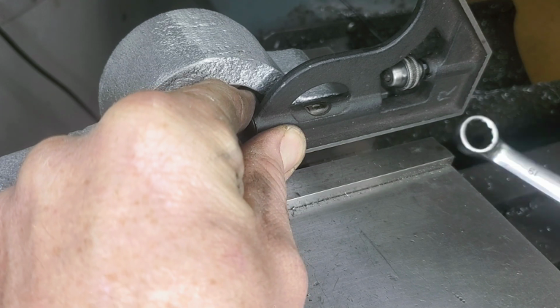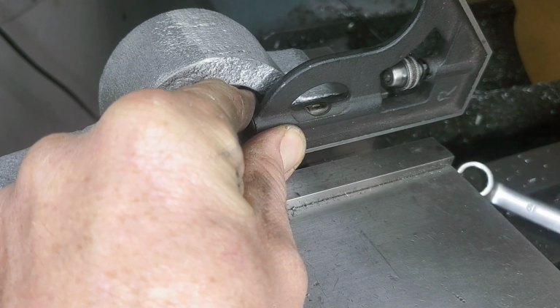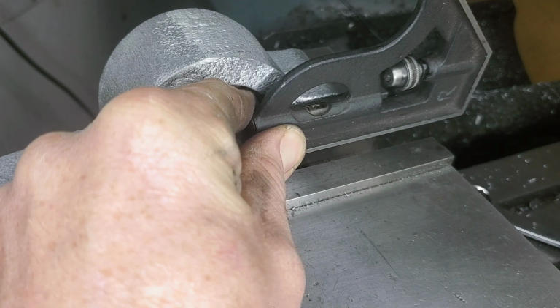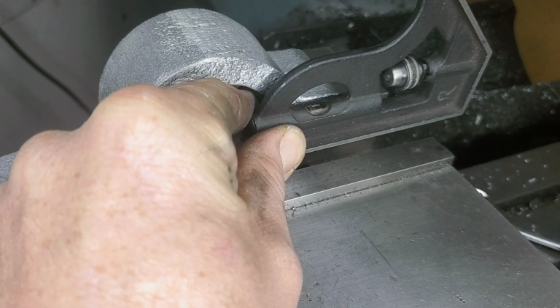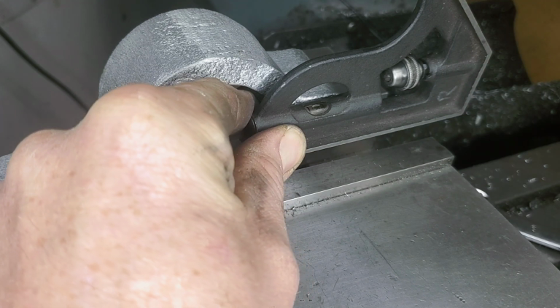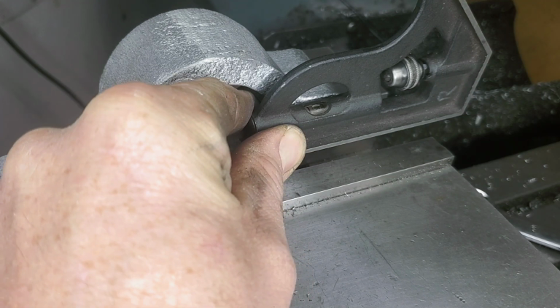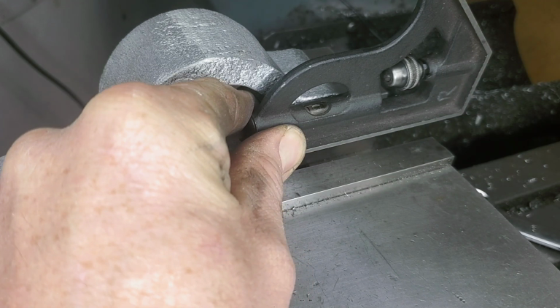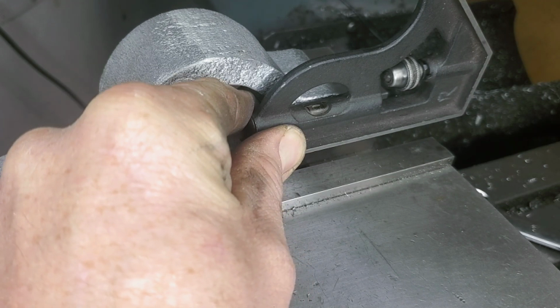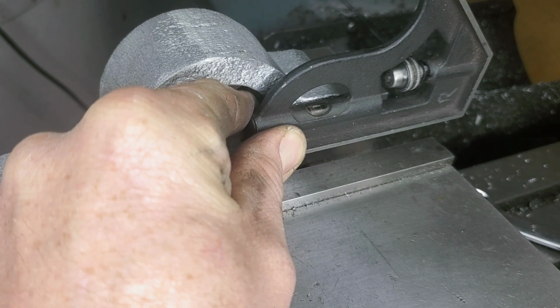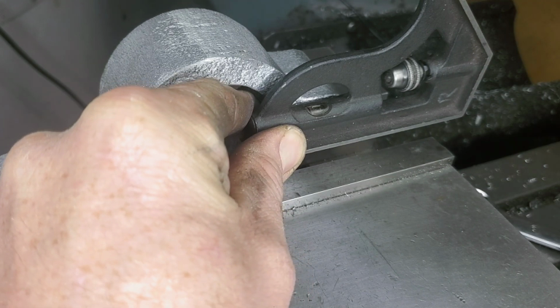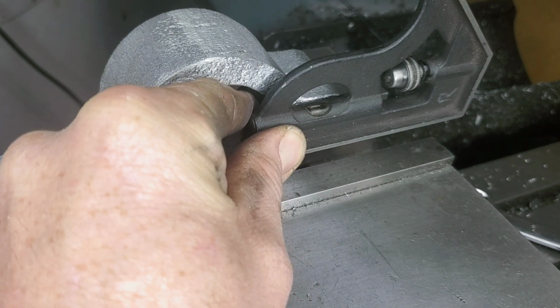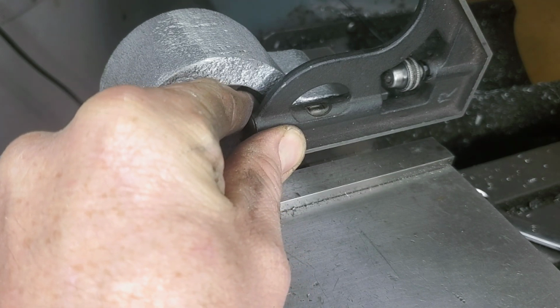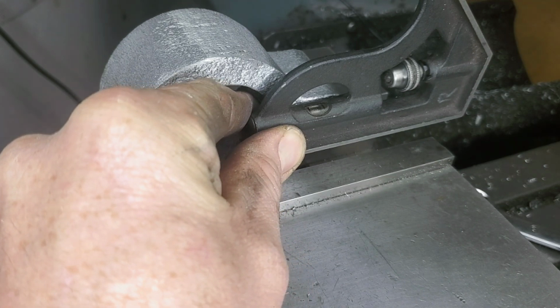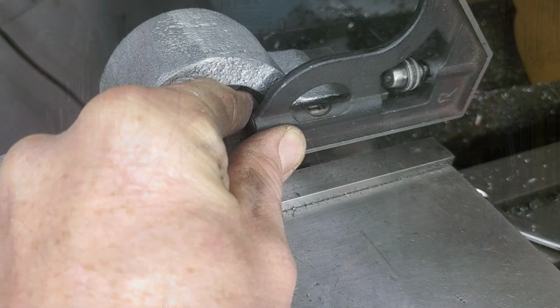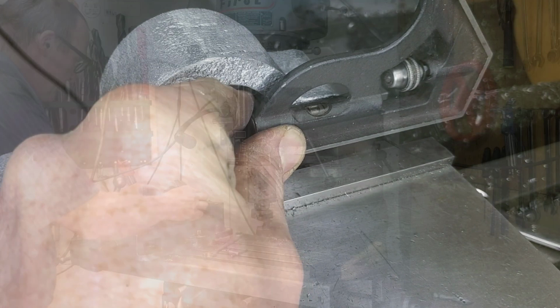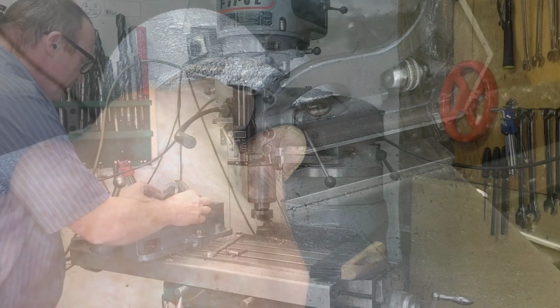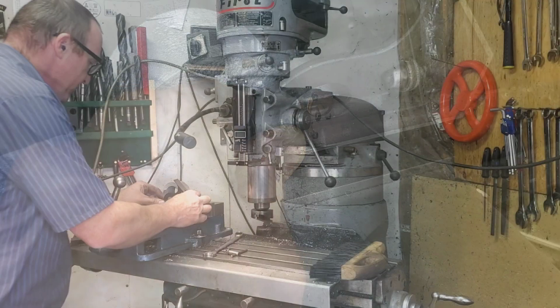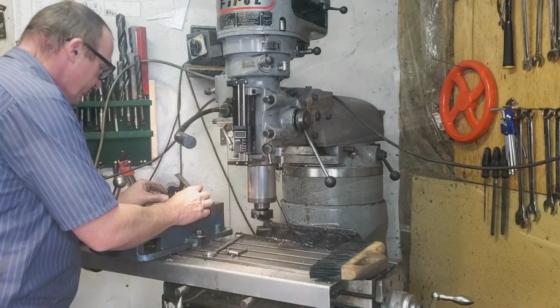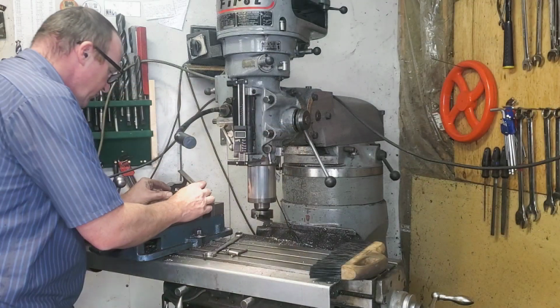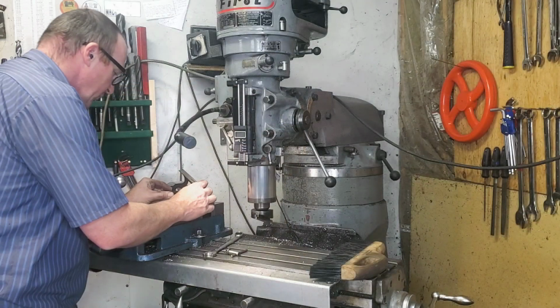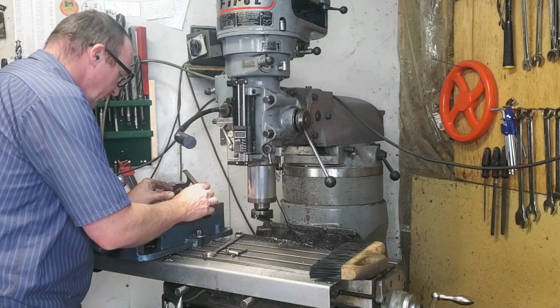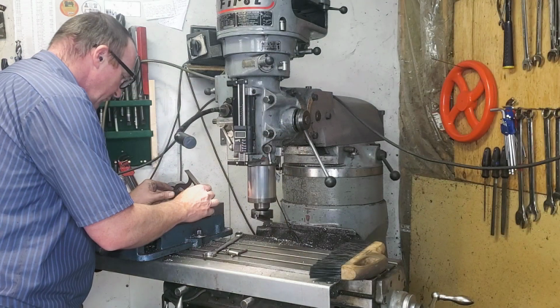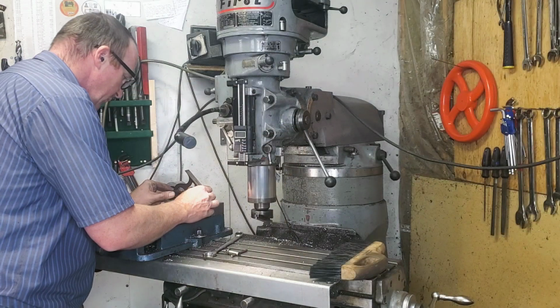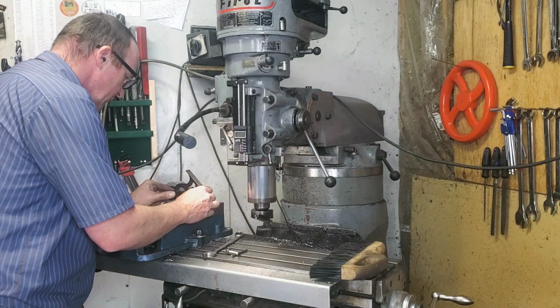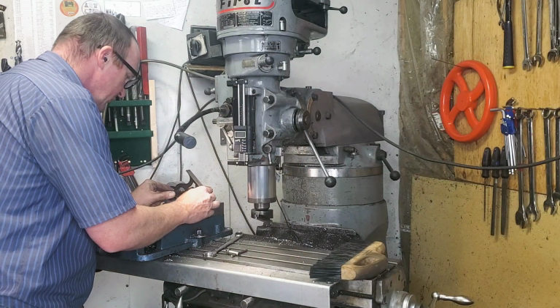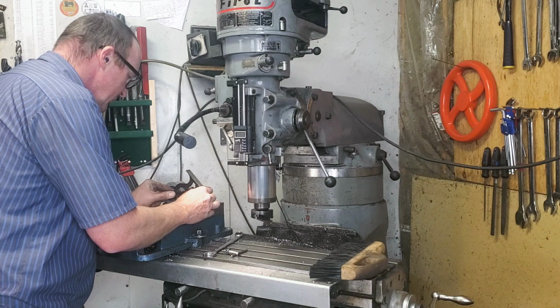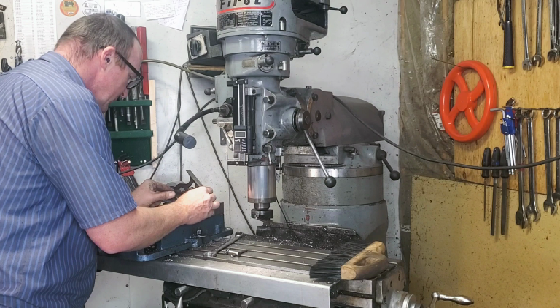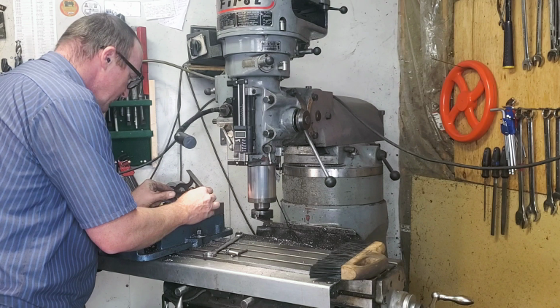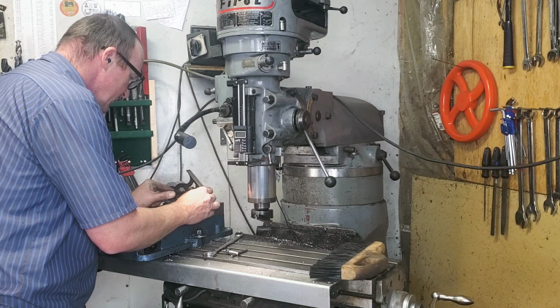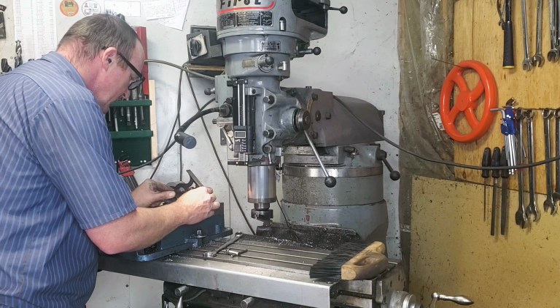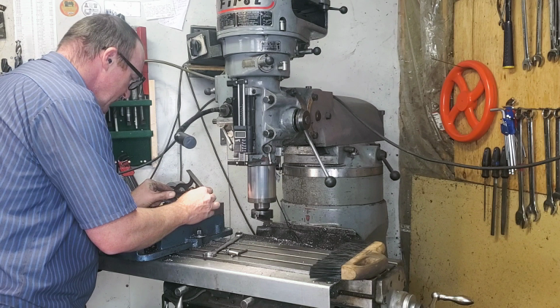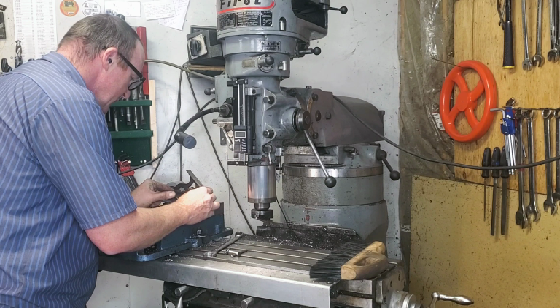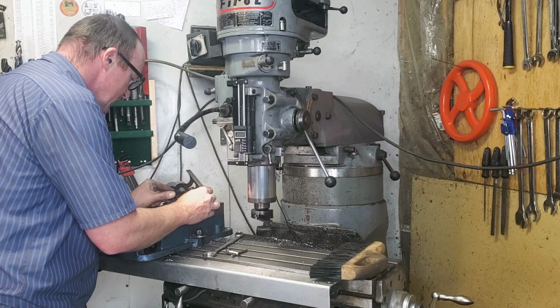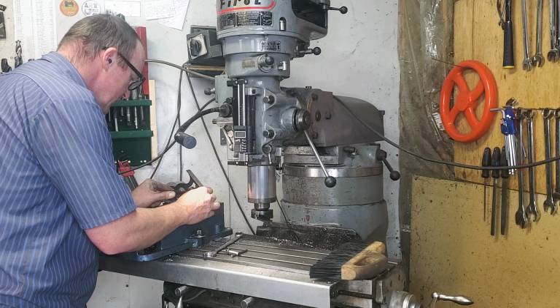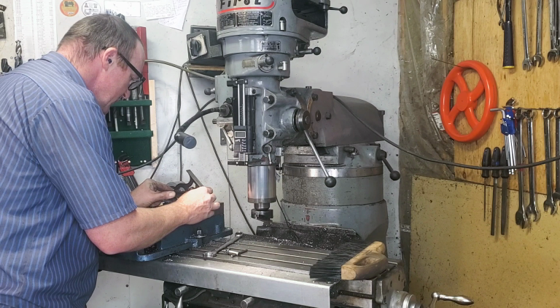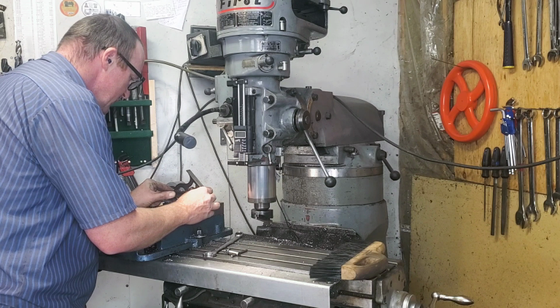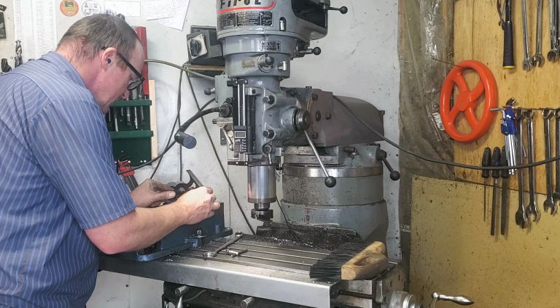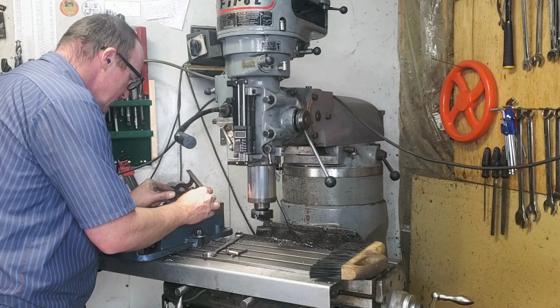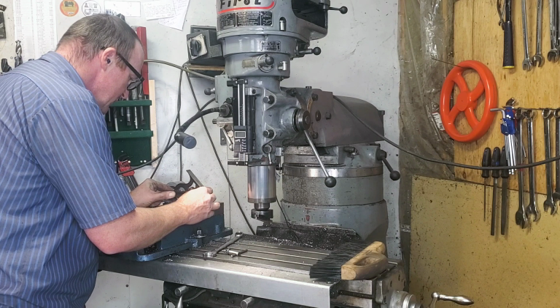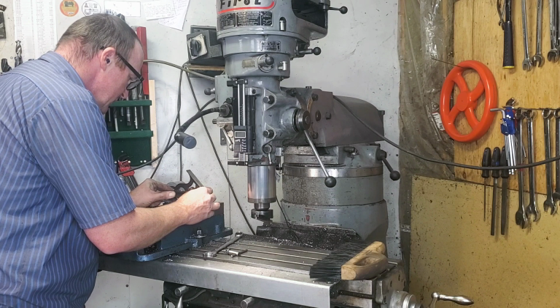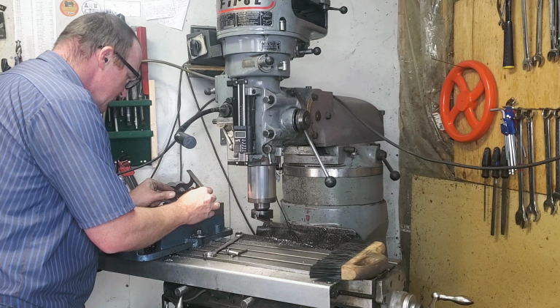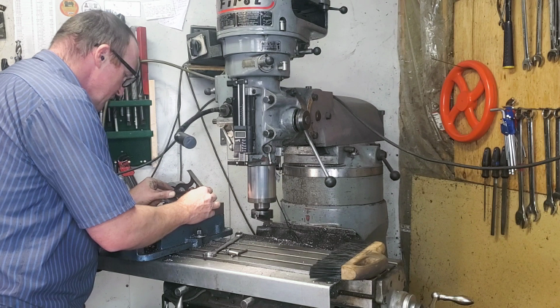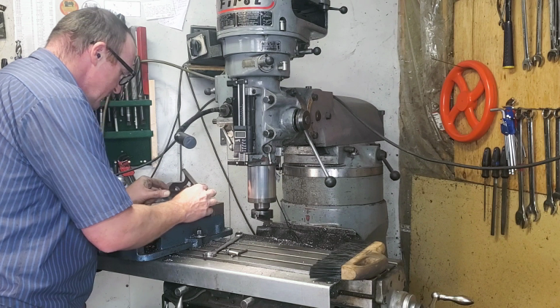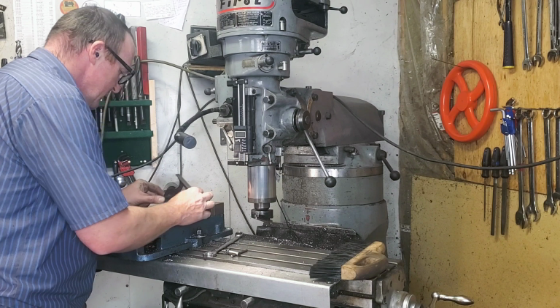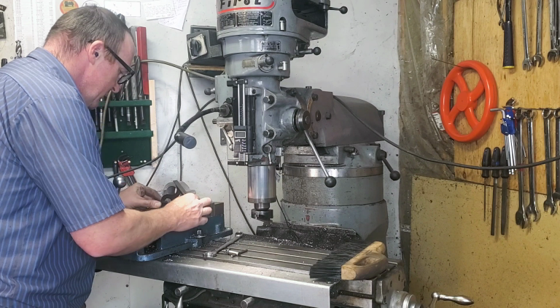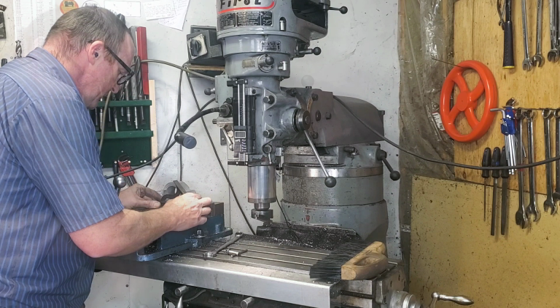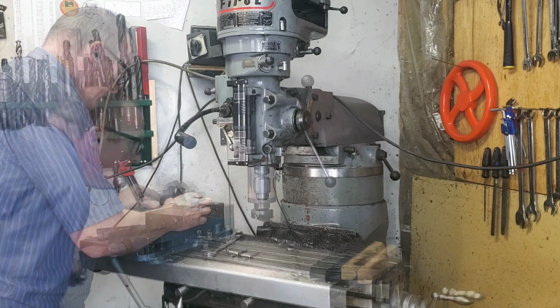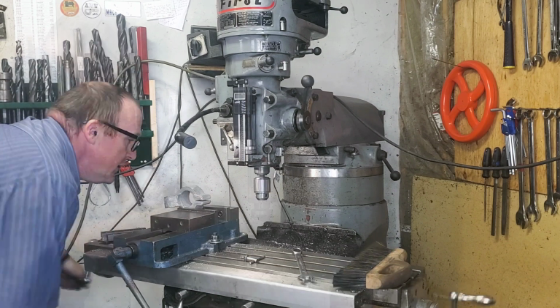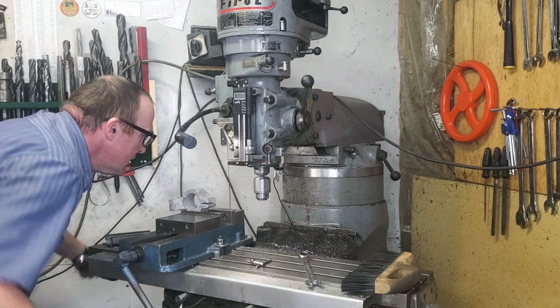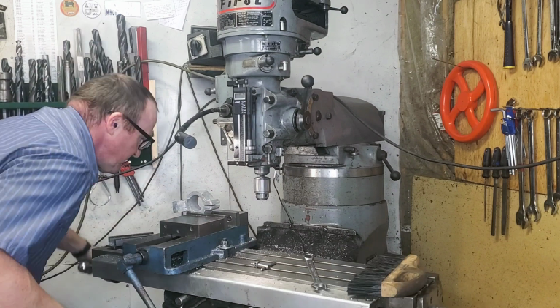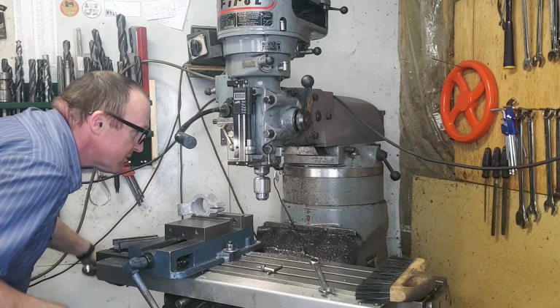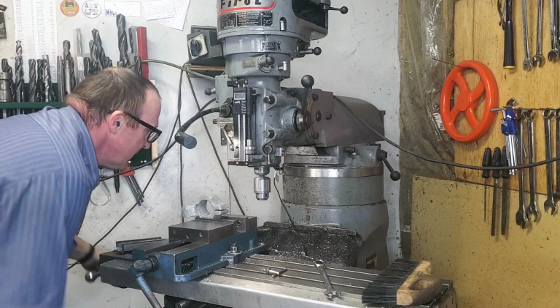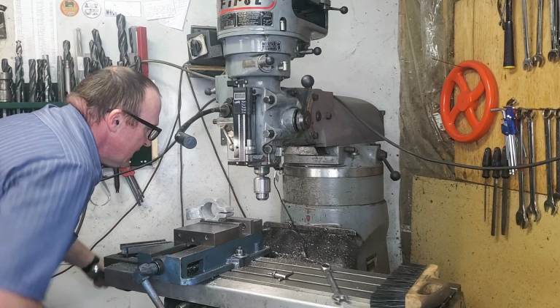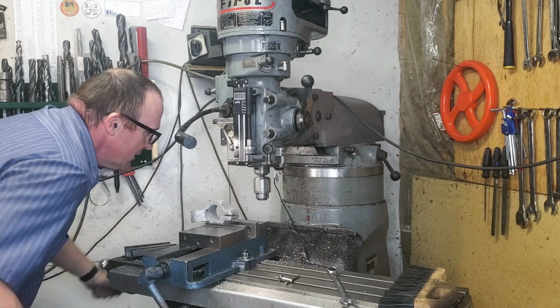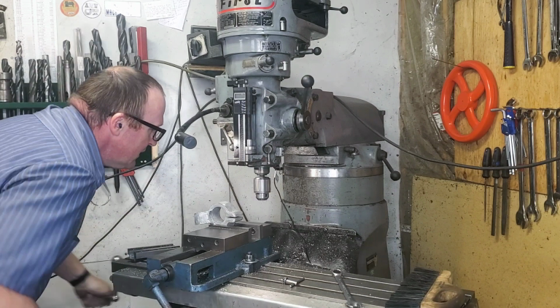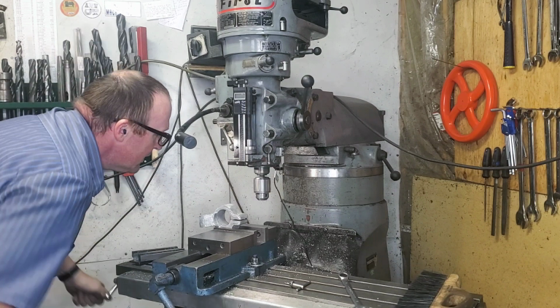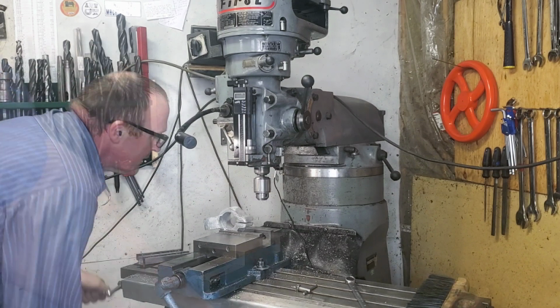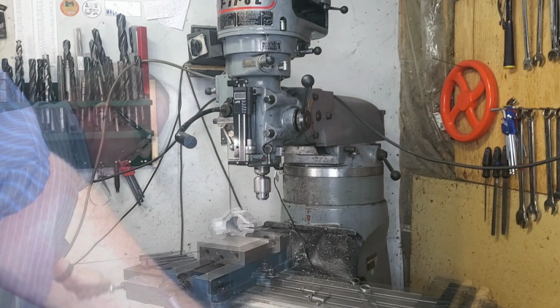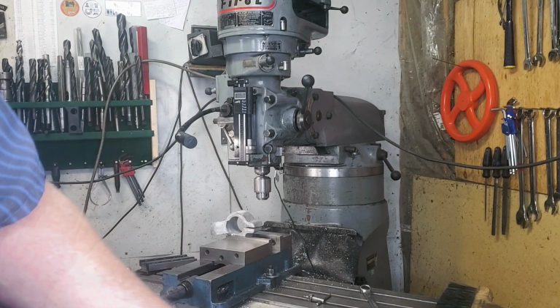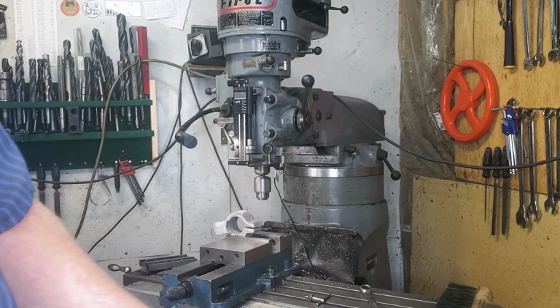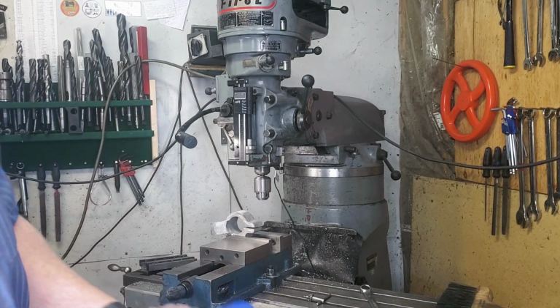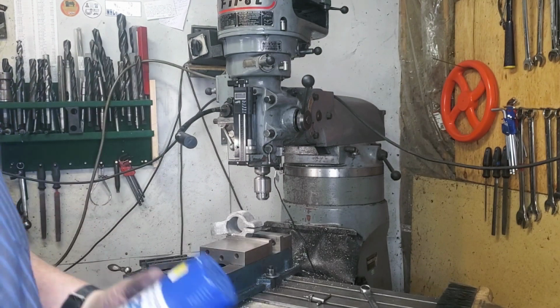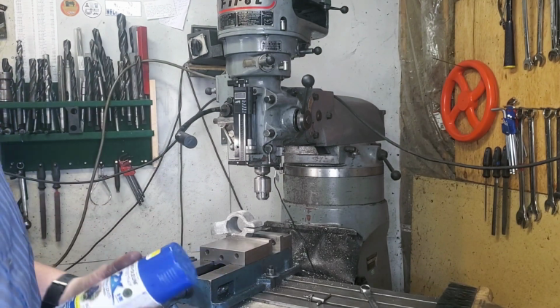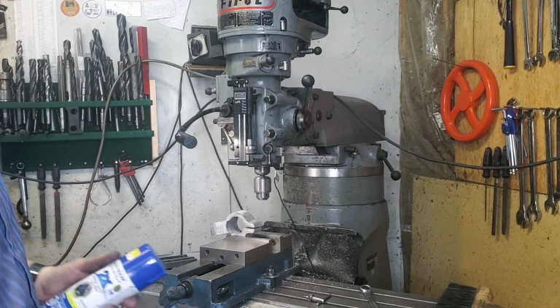A little bit later on we're going to have to level the milling machine out, but the butcher goes hungry, so to speak, and some of the little things that are actually big things don't get done in the shop.